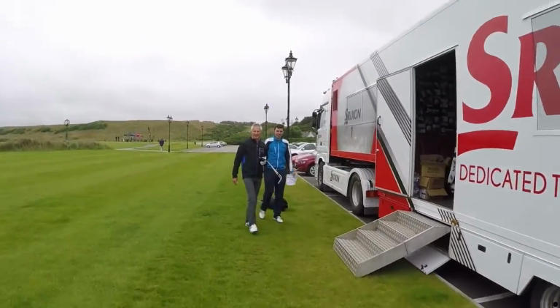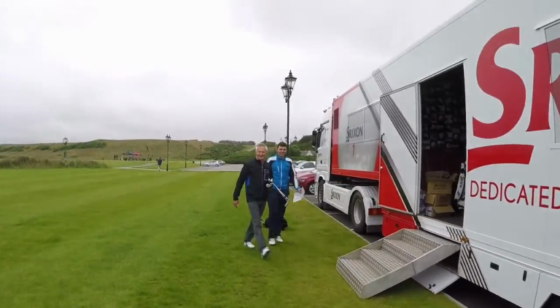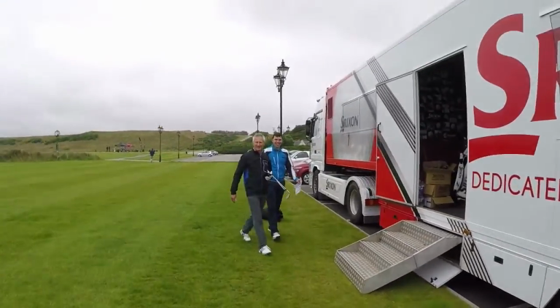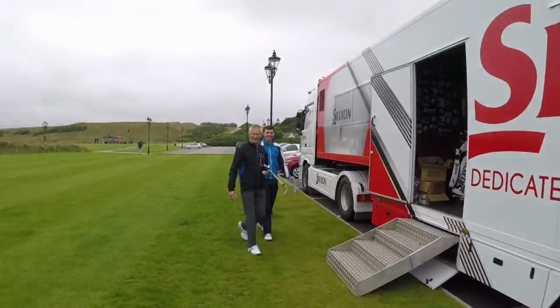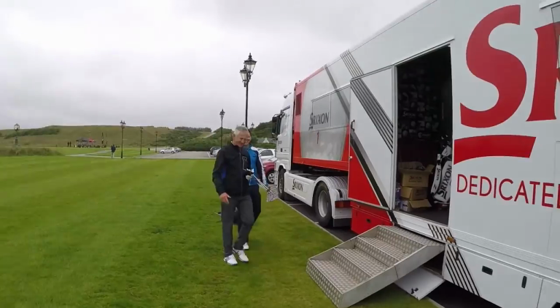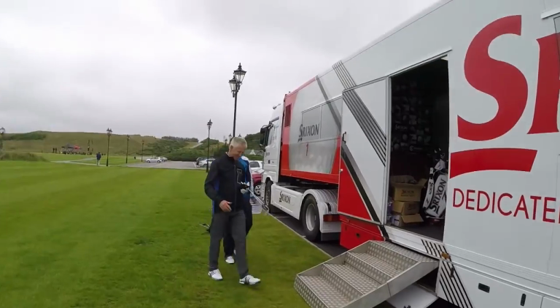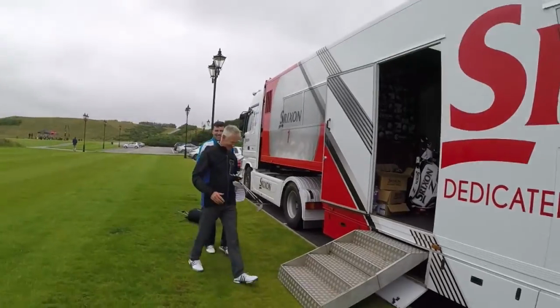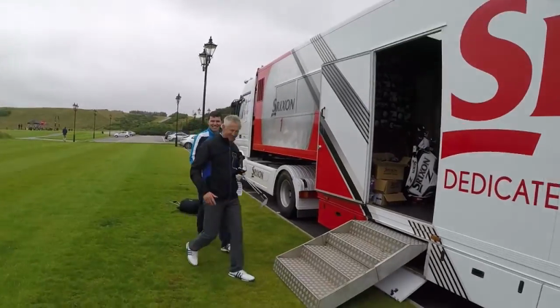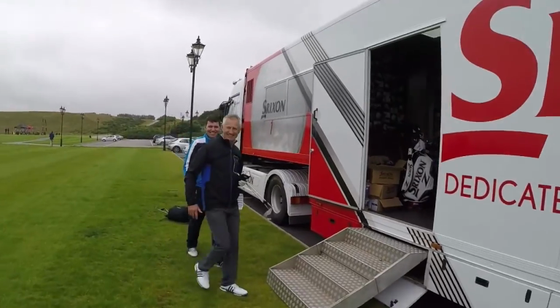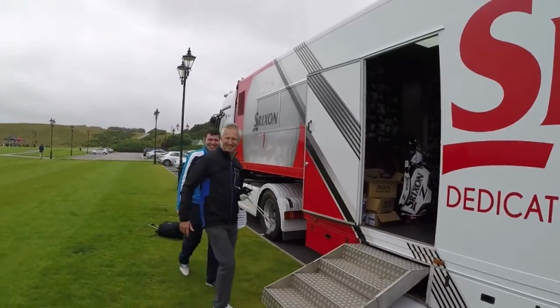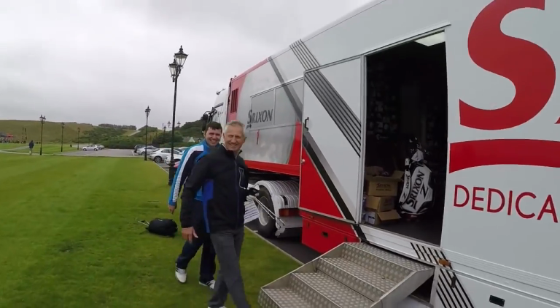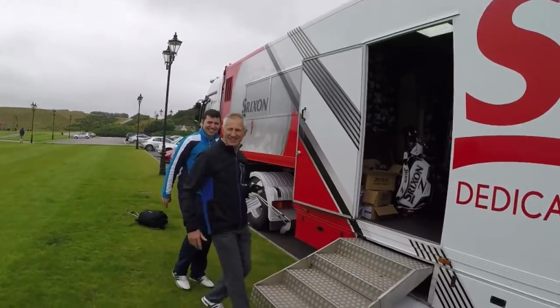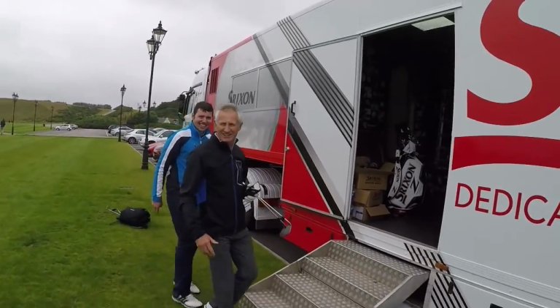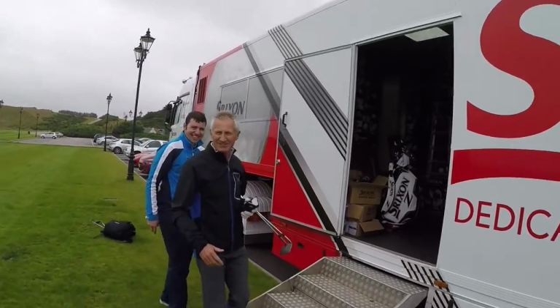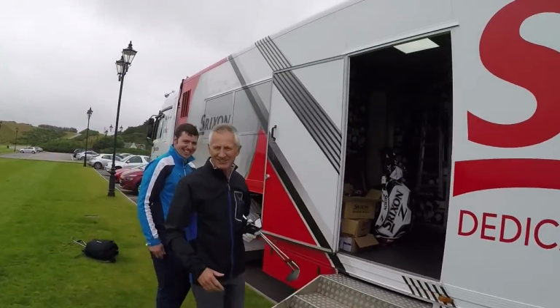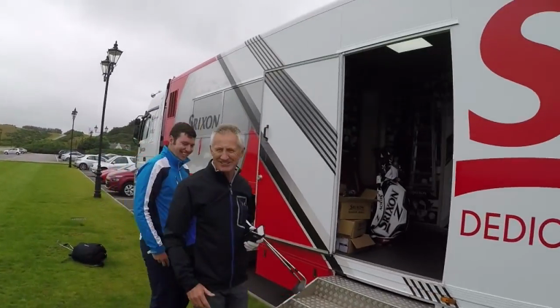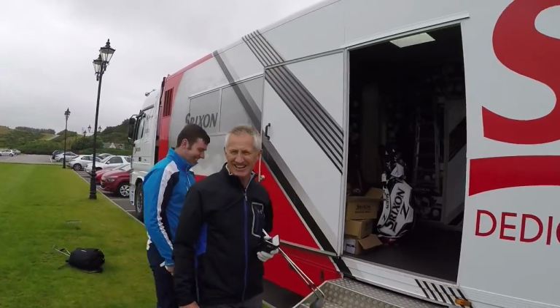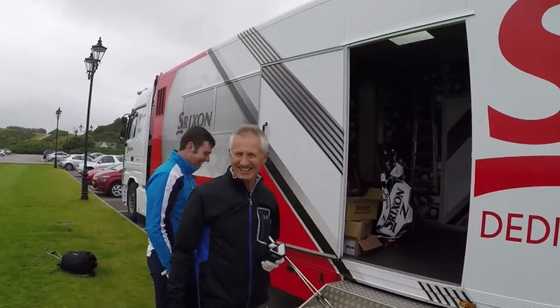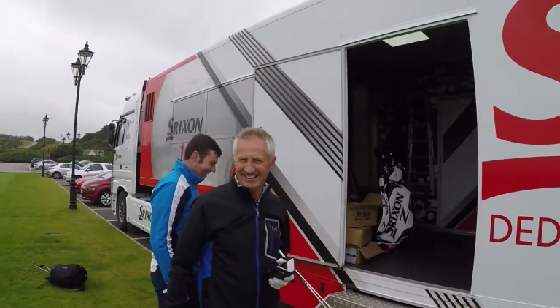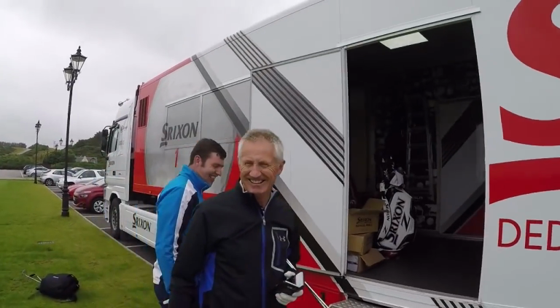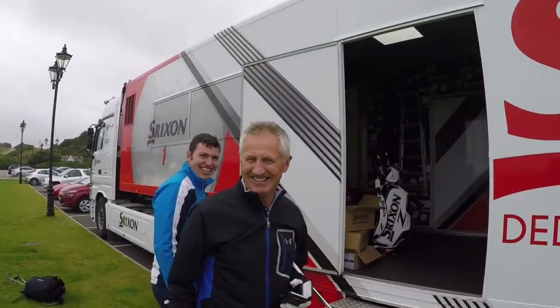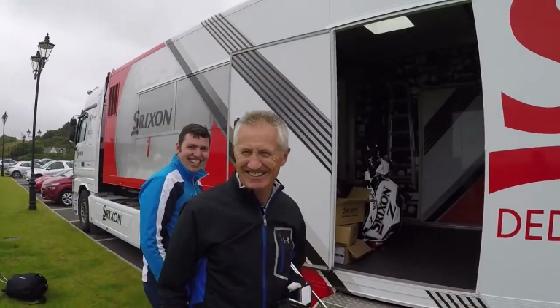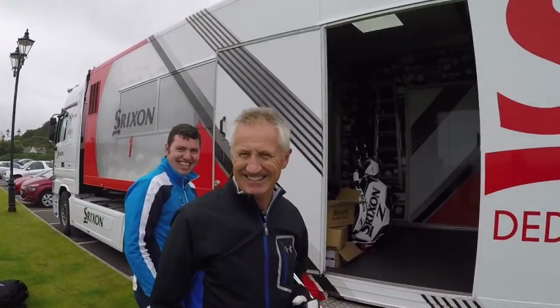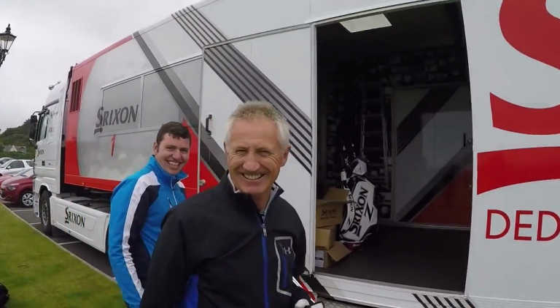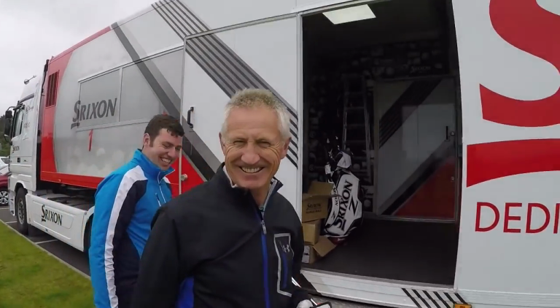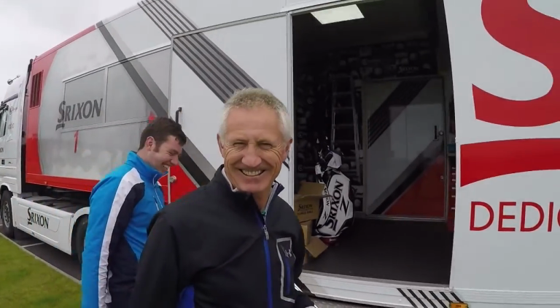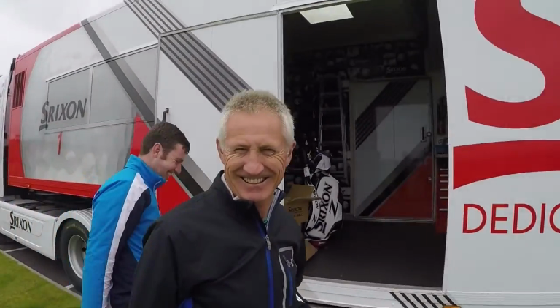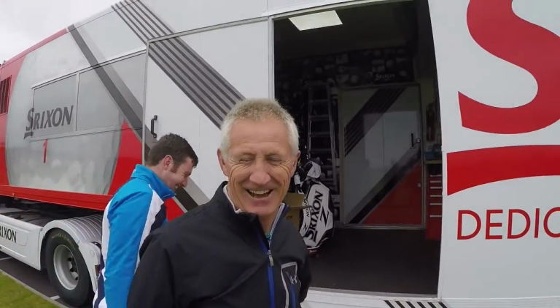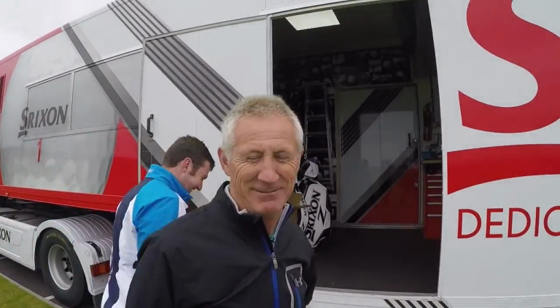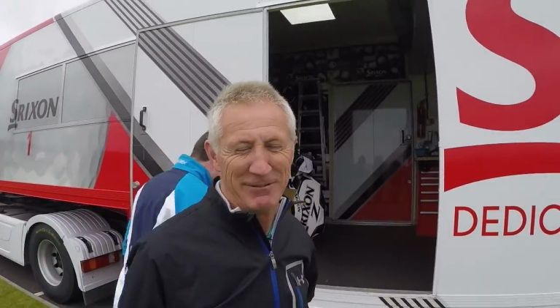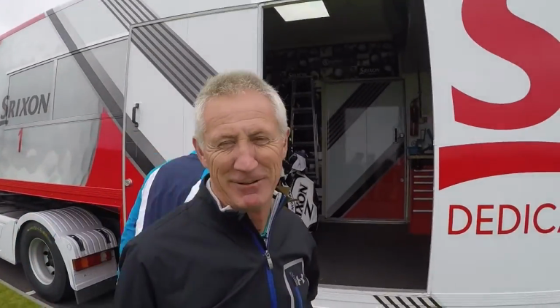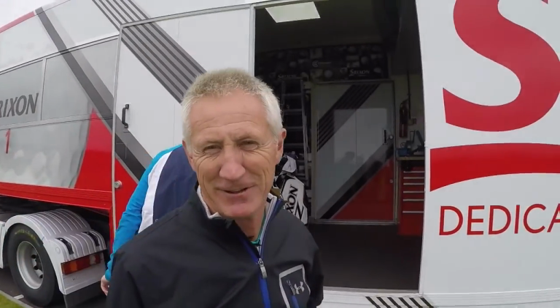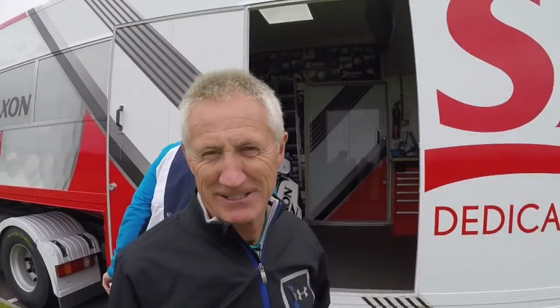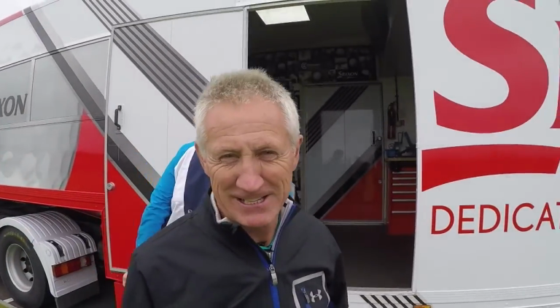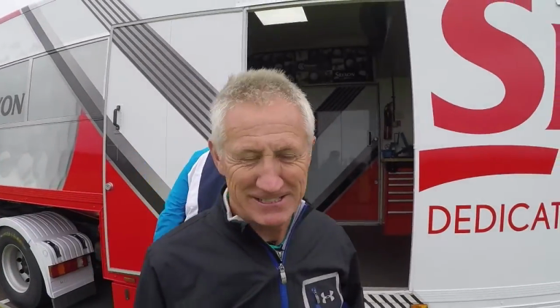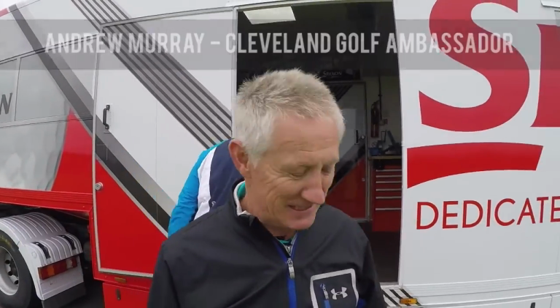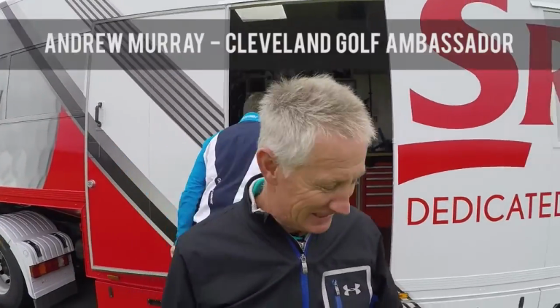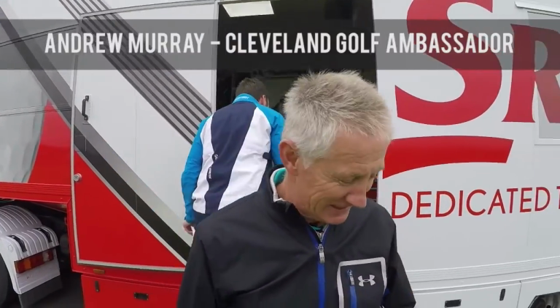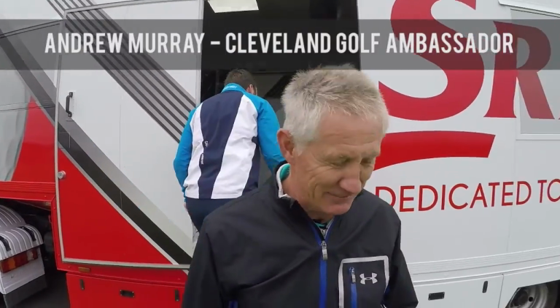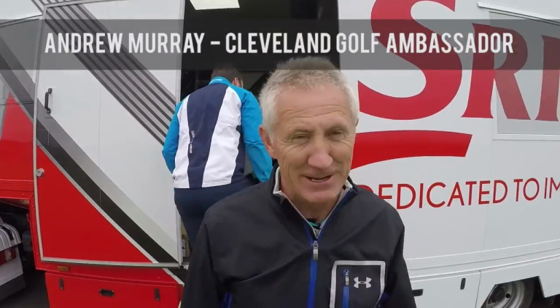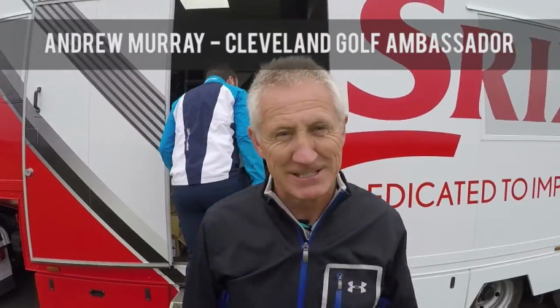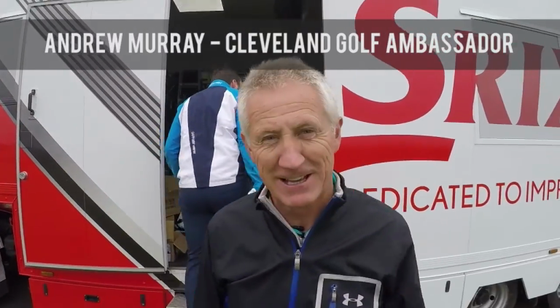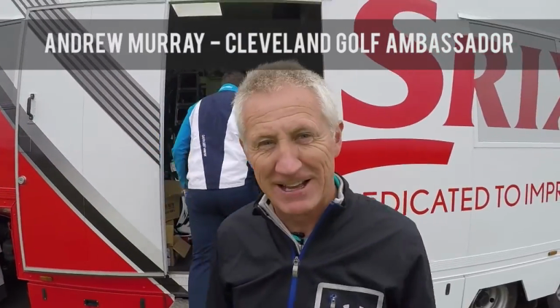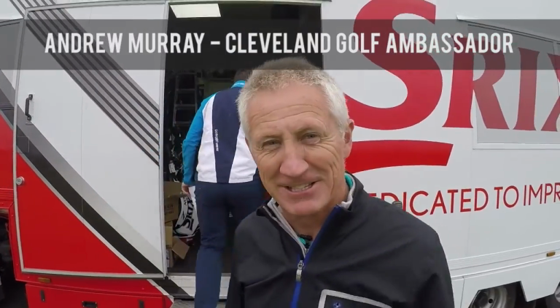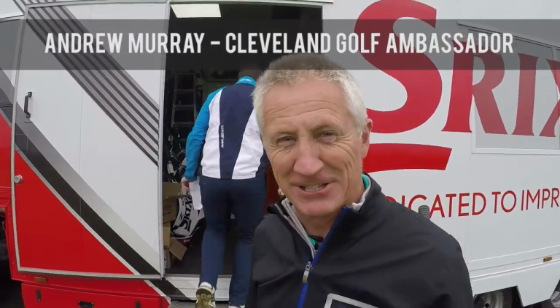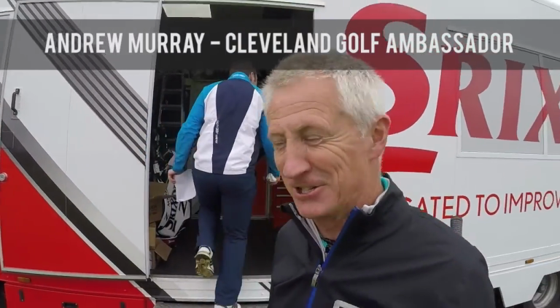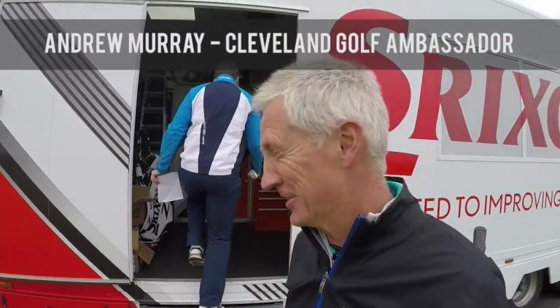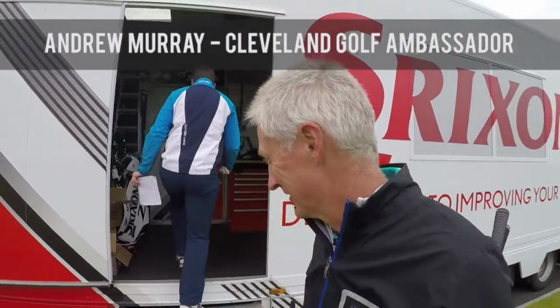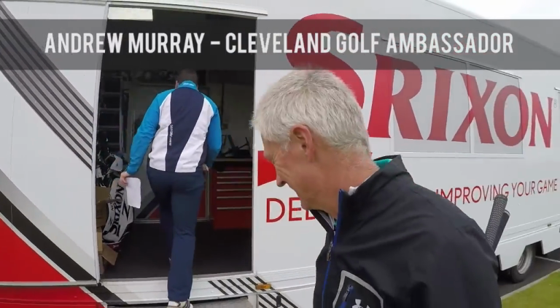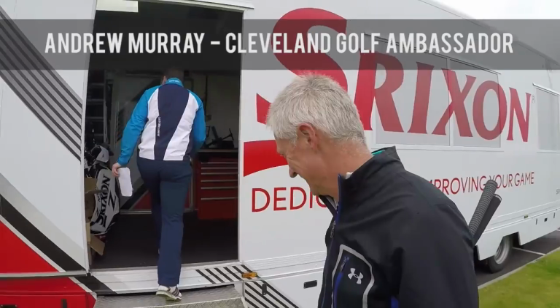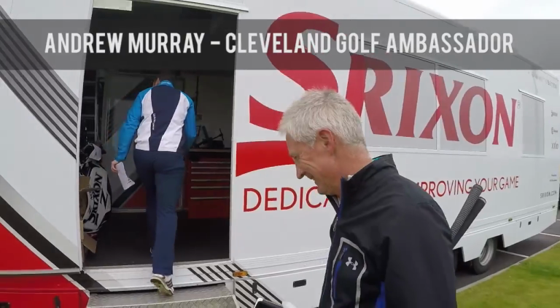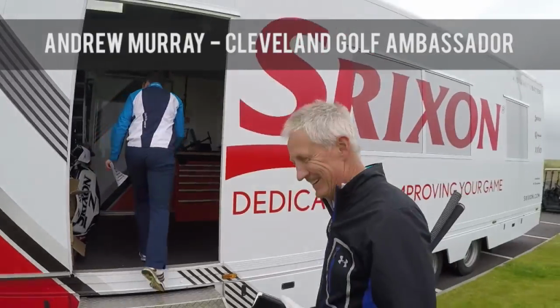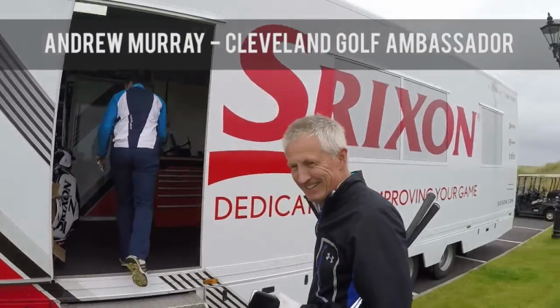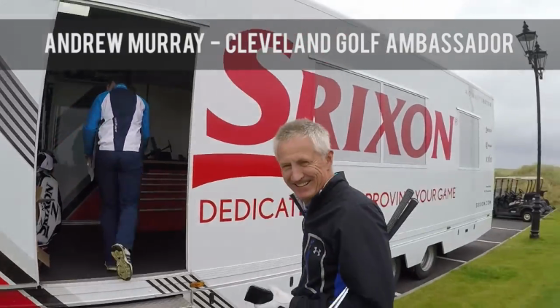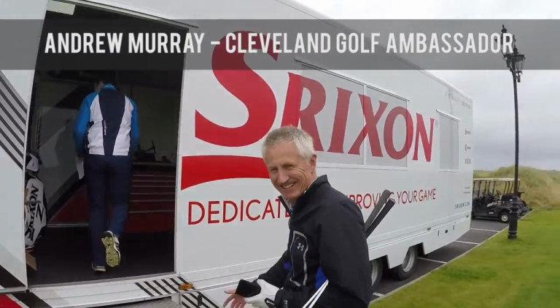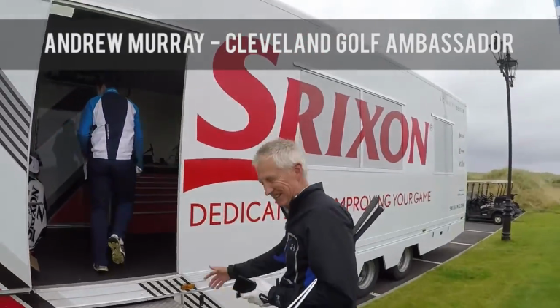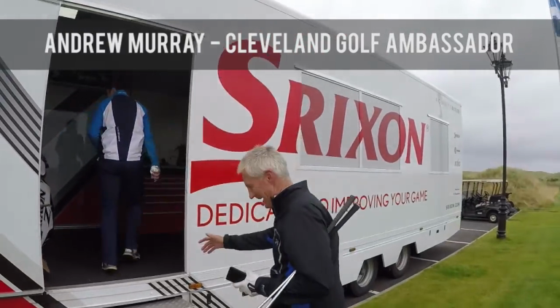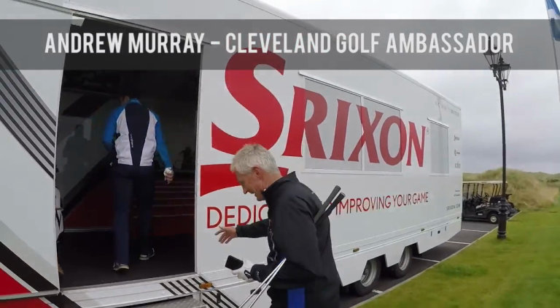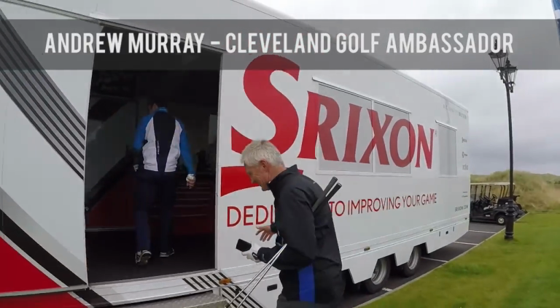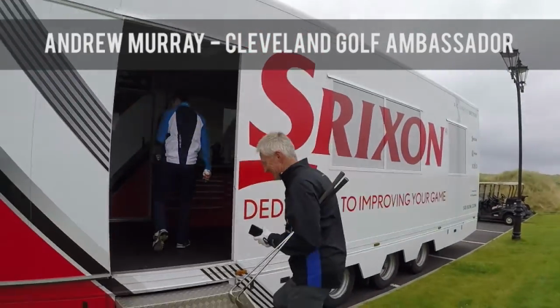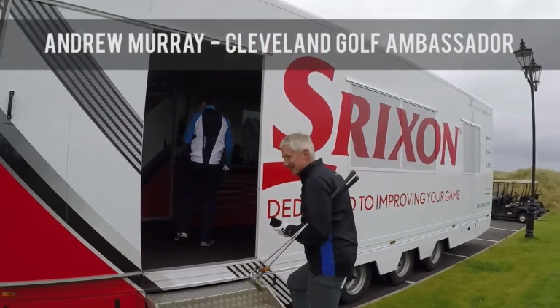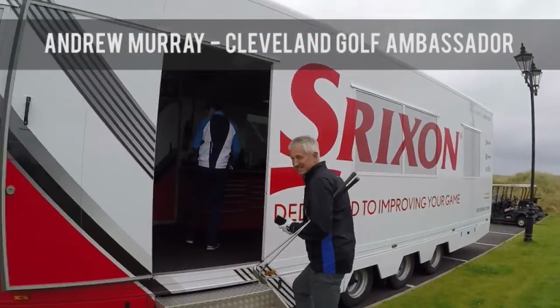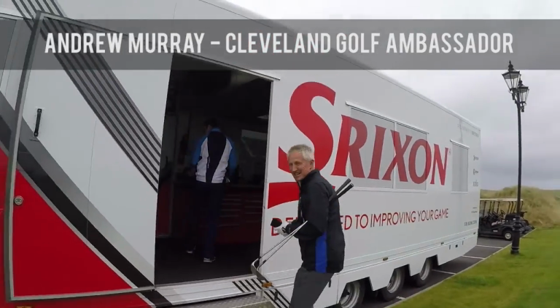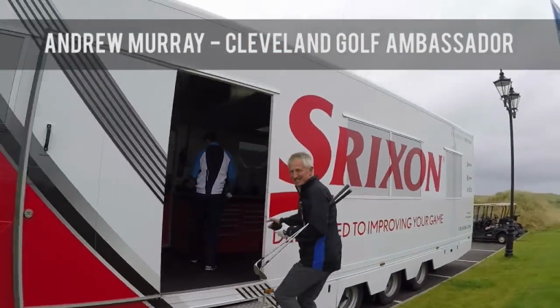Hello, are you having a good day? I'm having a fantastic day — I can't wait to get into the truck. Good stuff, get in the warm, exciting.